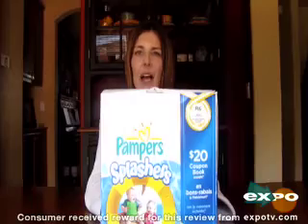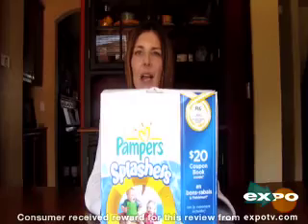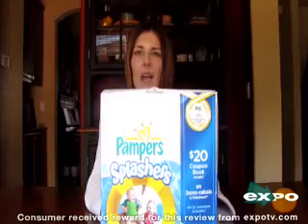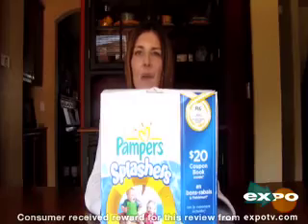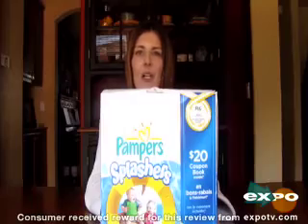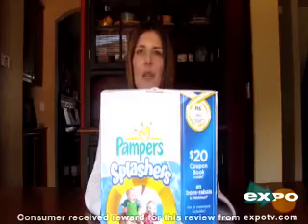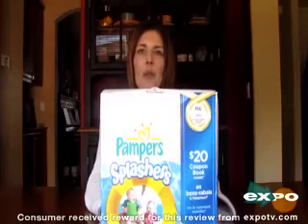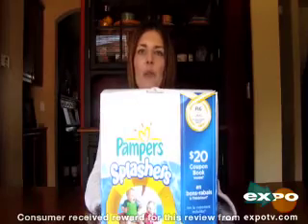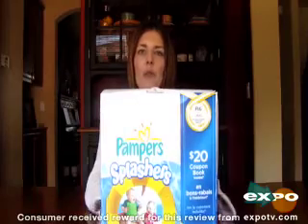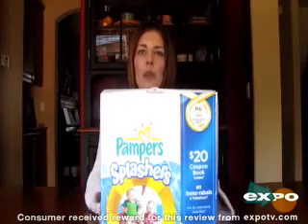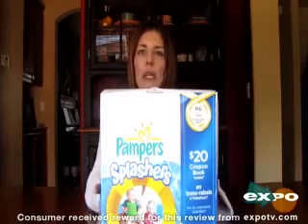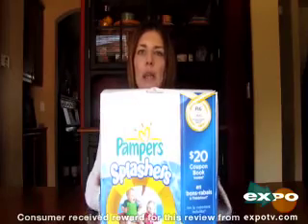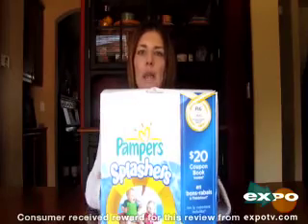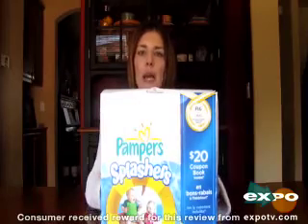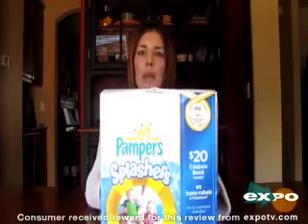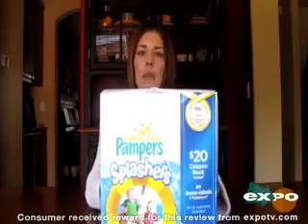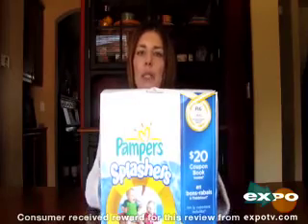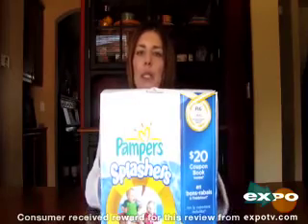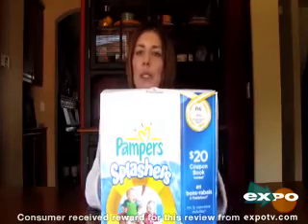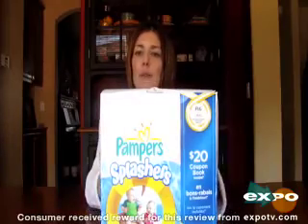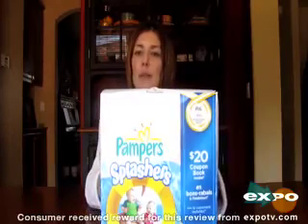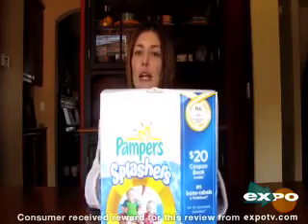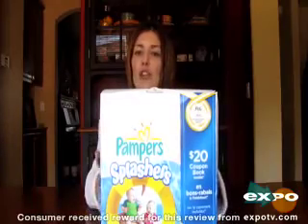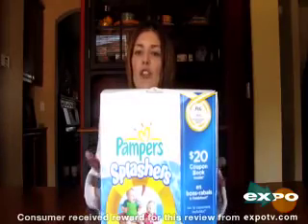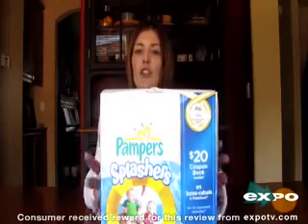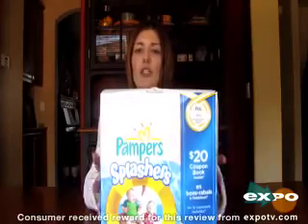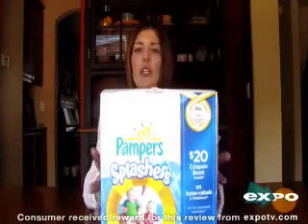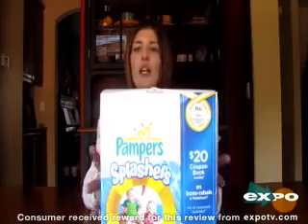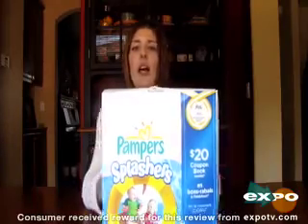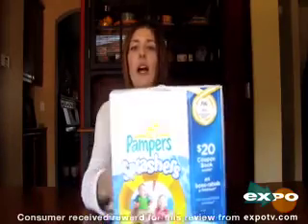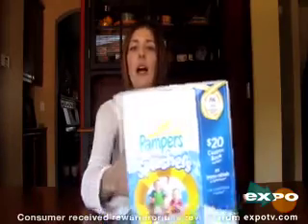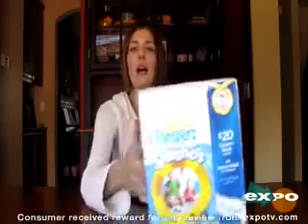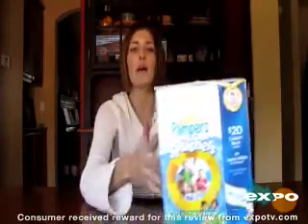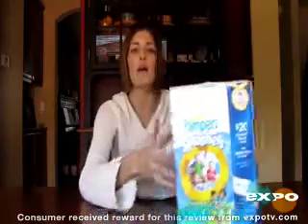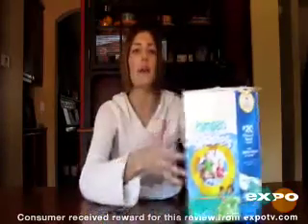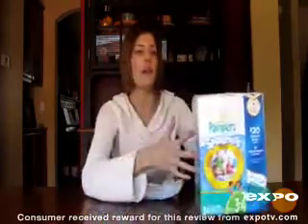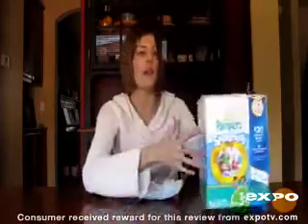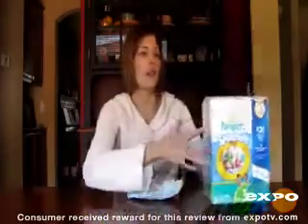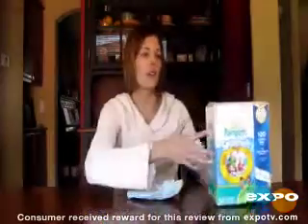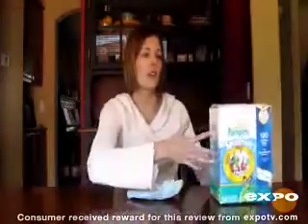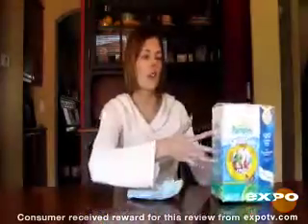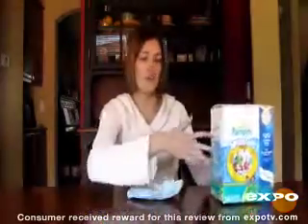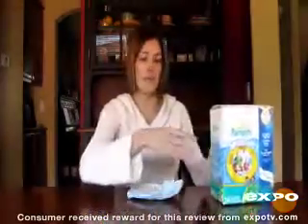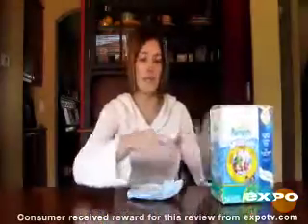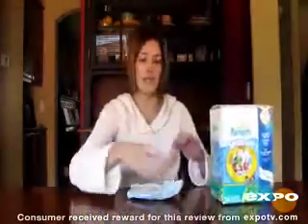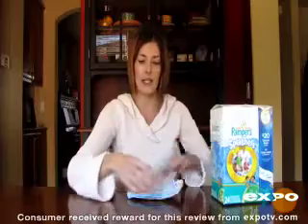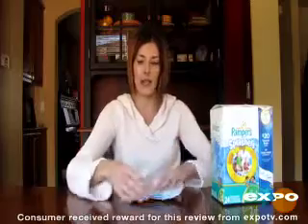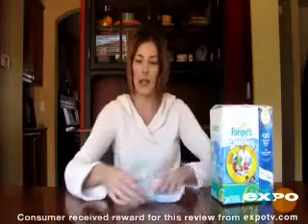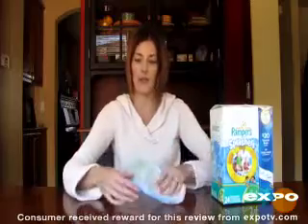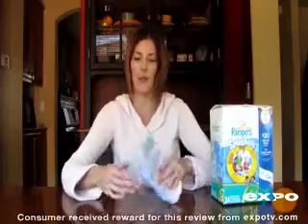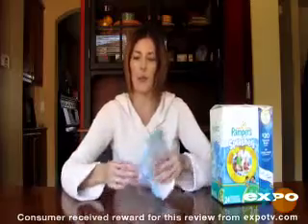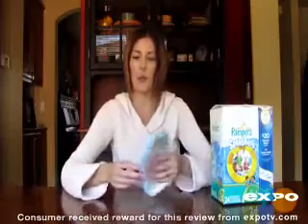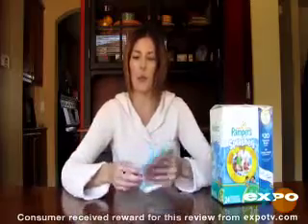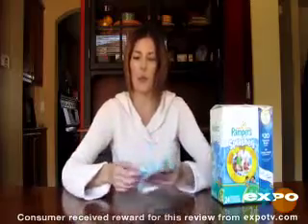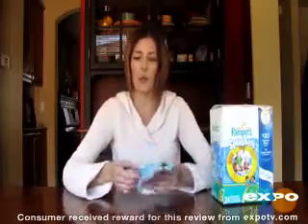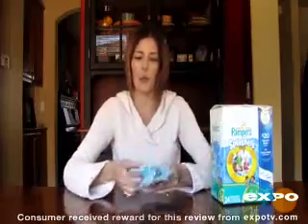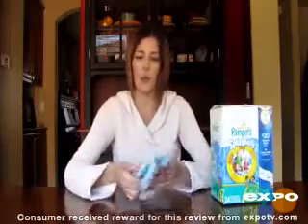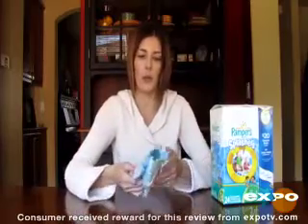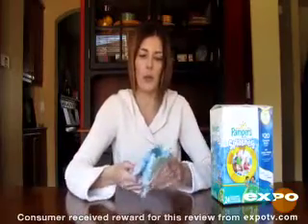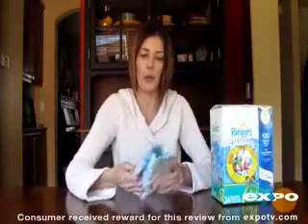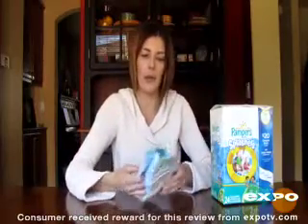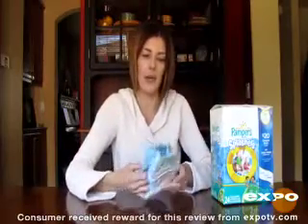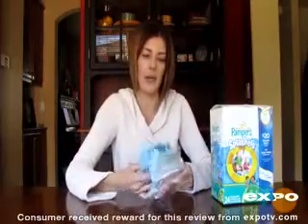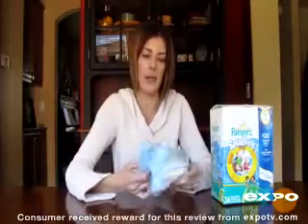Hi, I'm here reviewing the Pampers Splashers. These are a must-have if you want to go swimming with a baby.